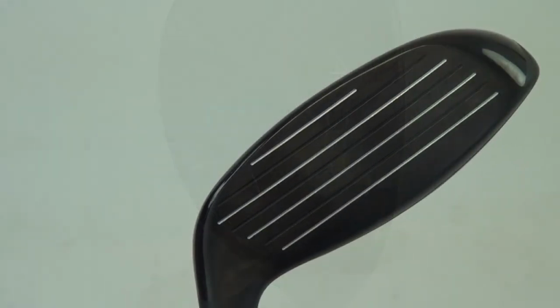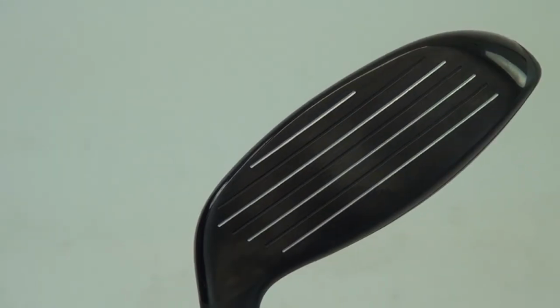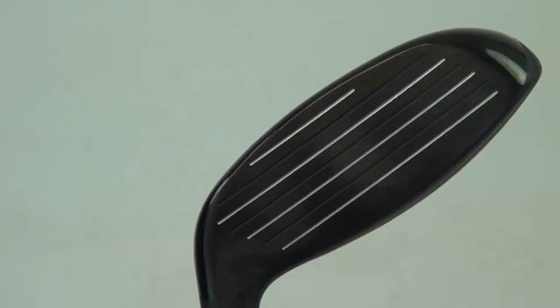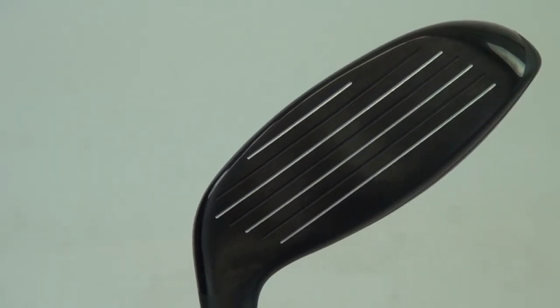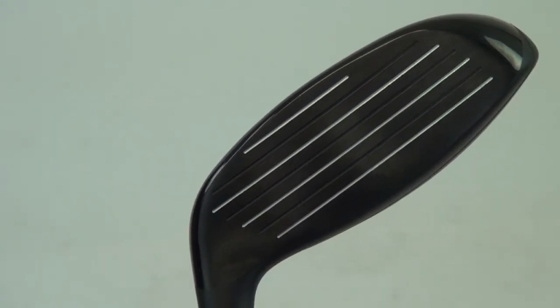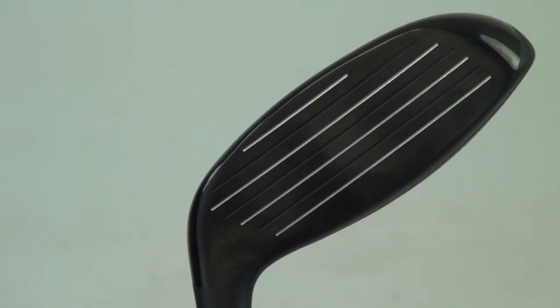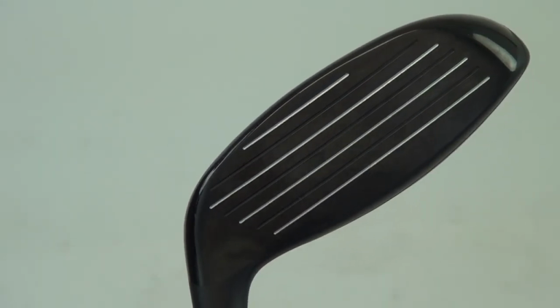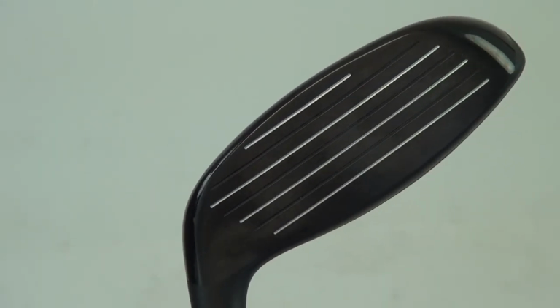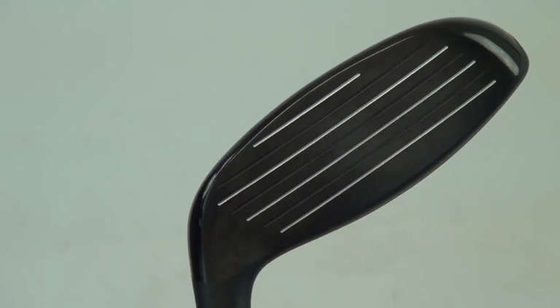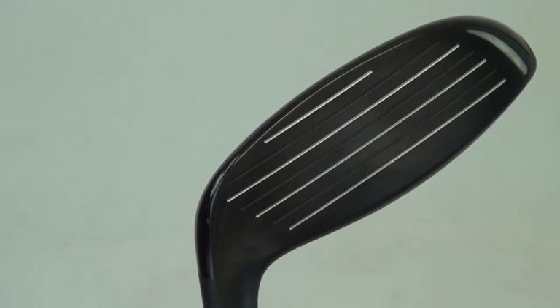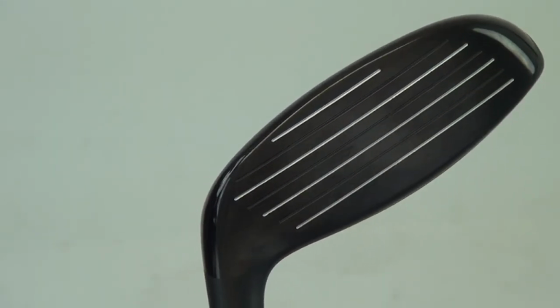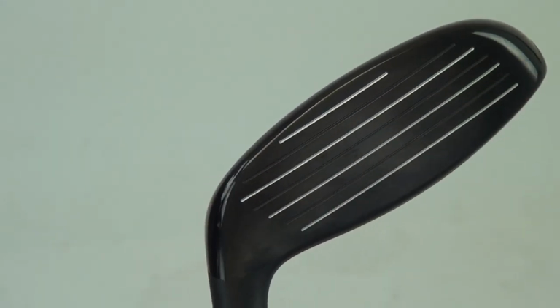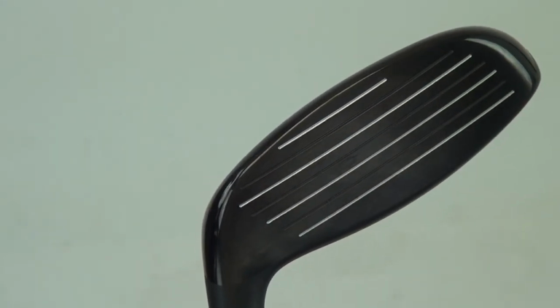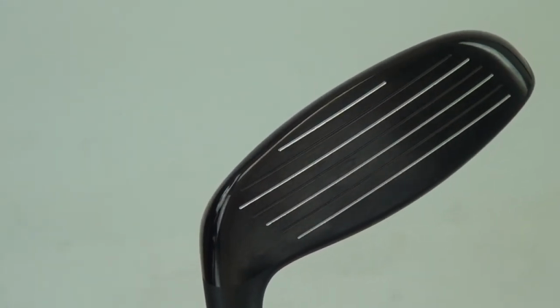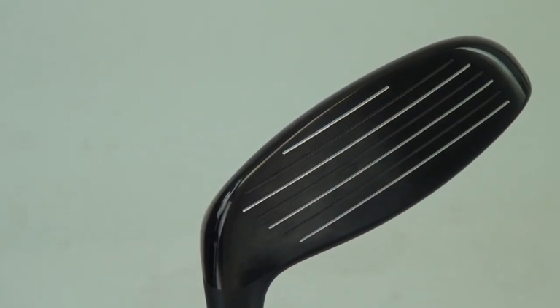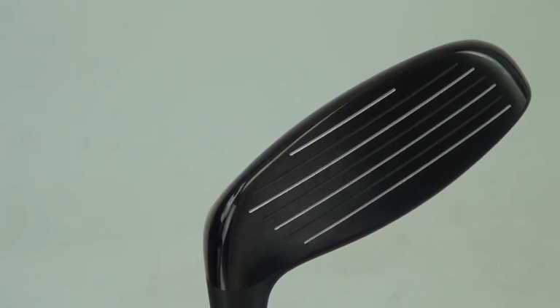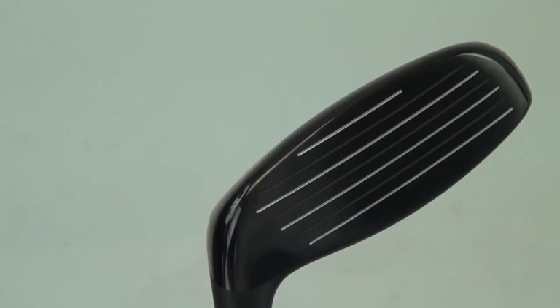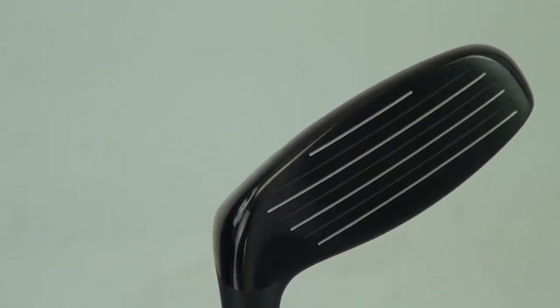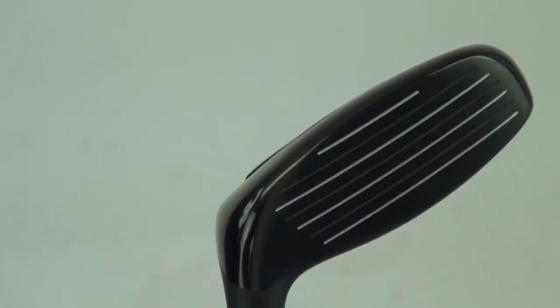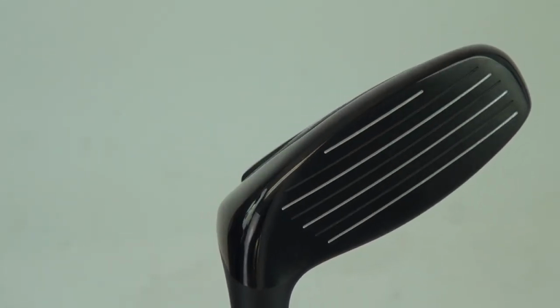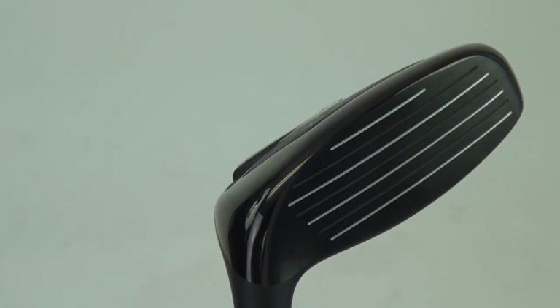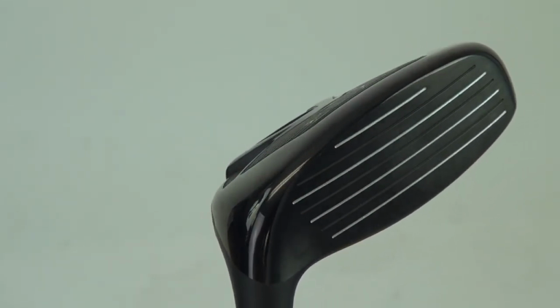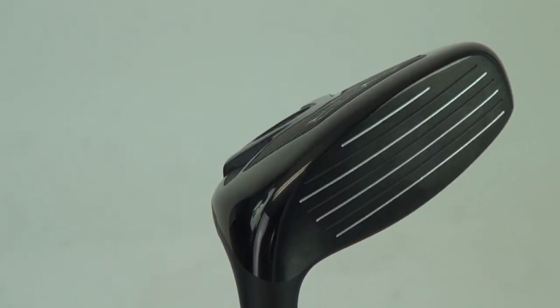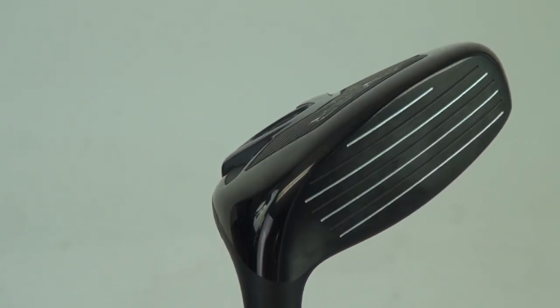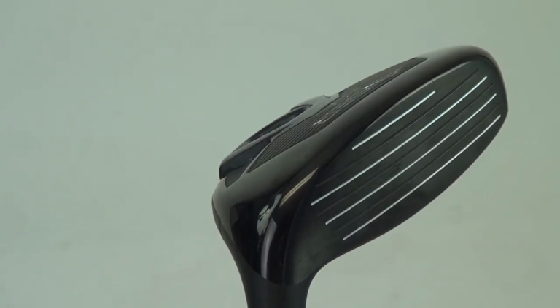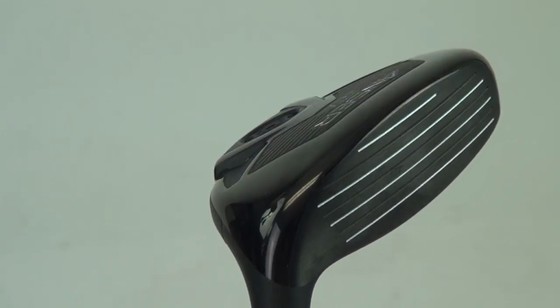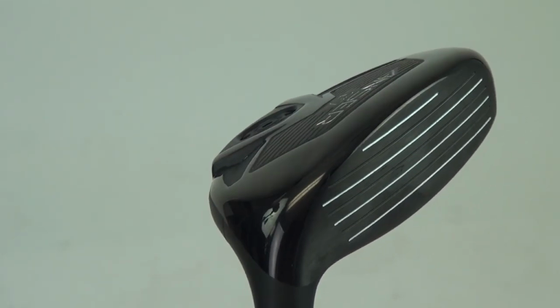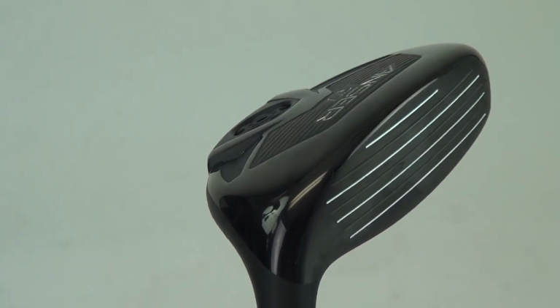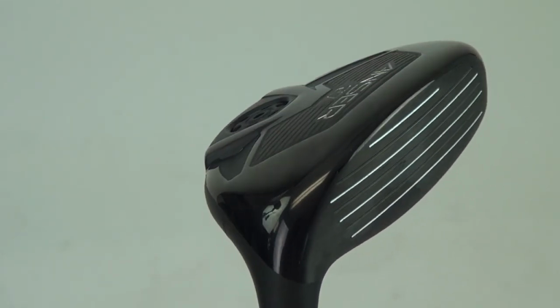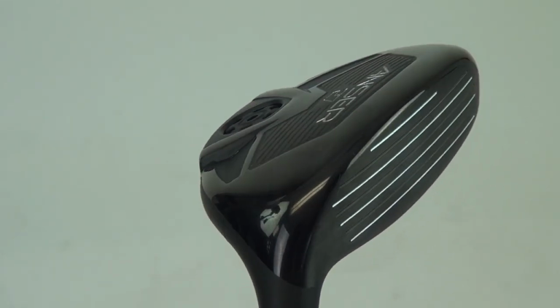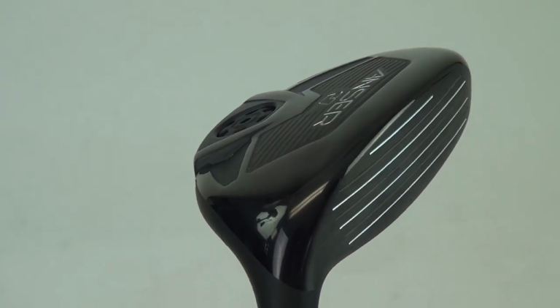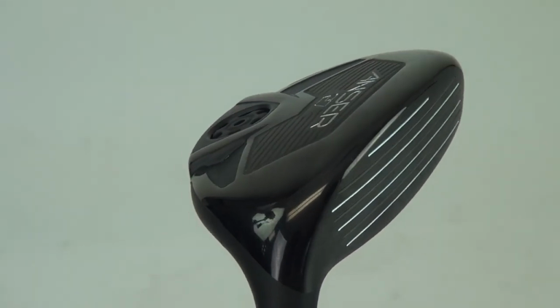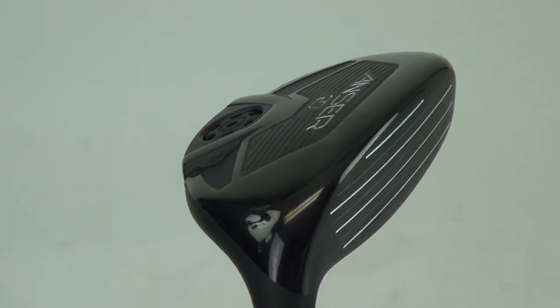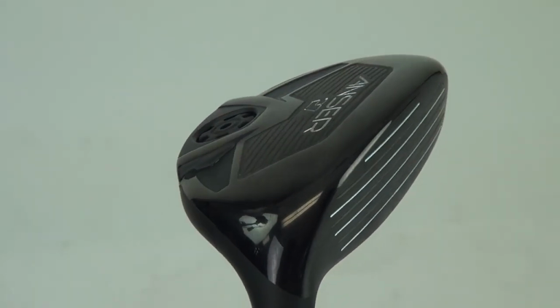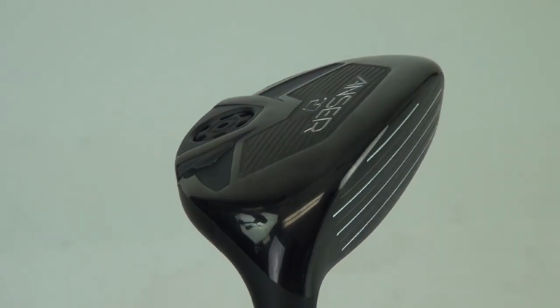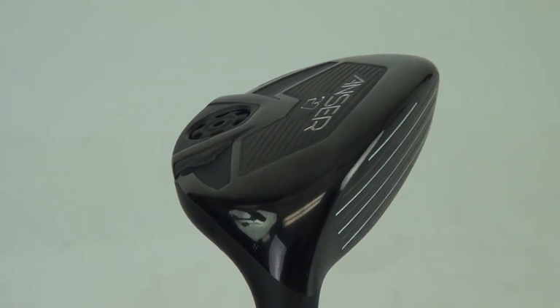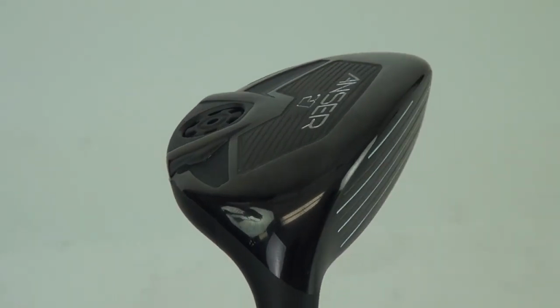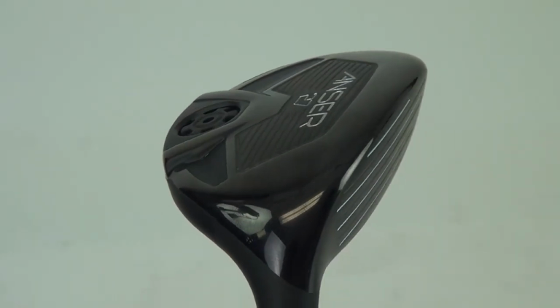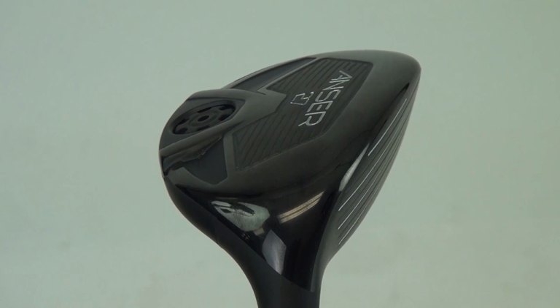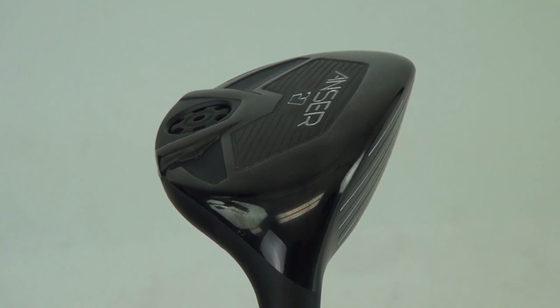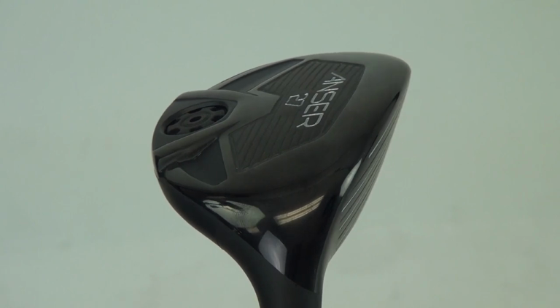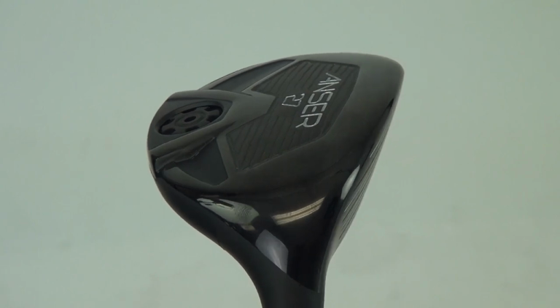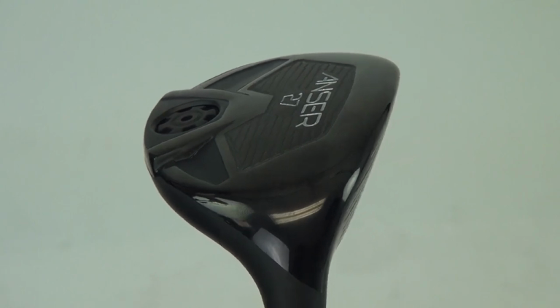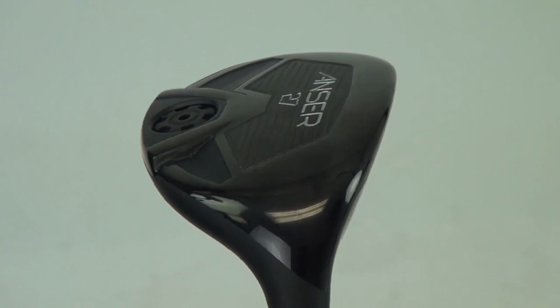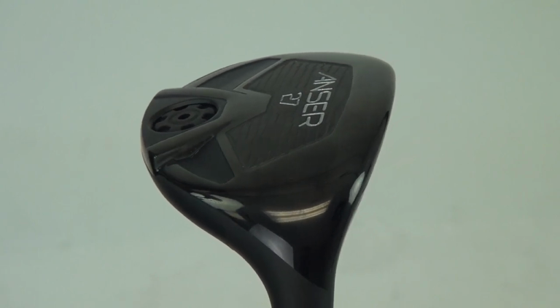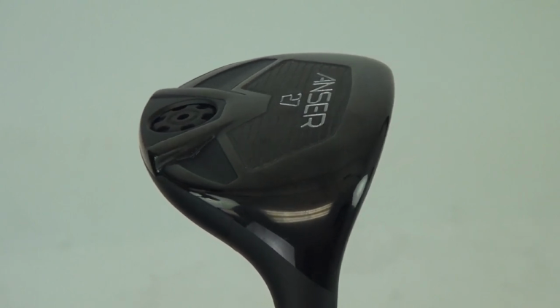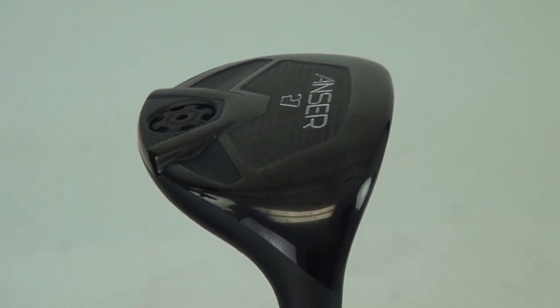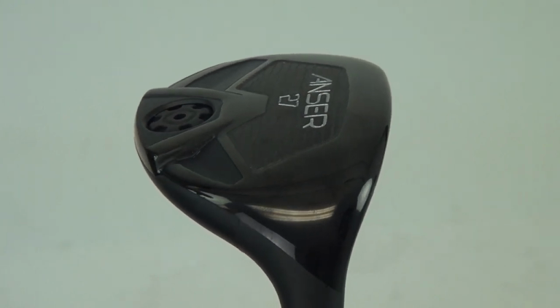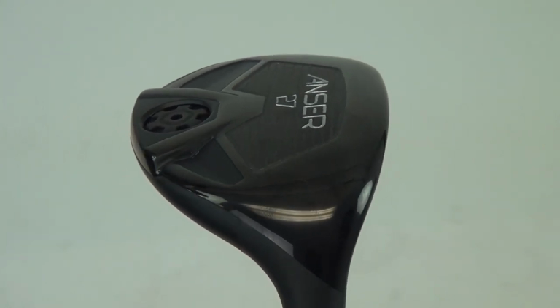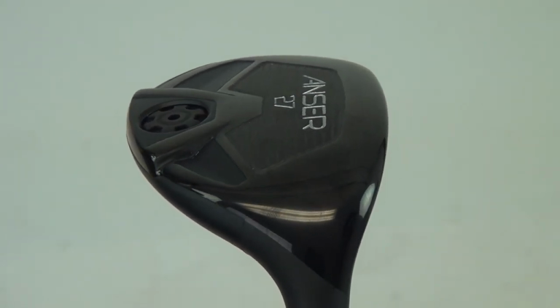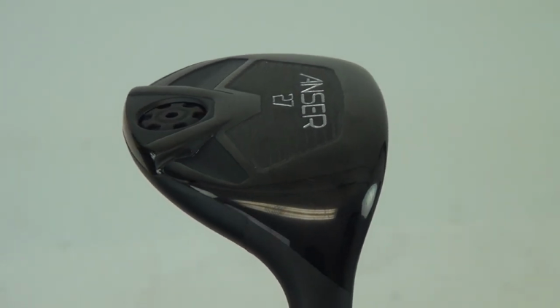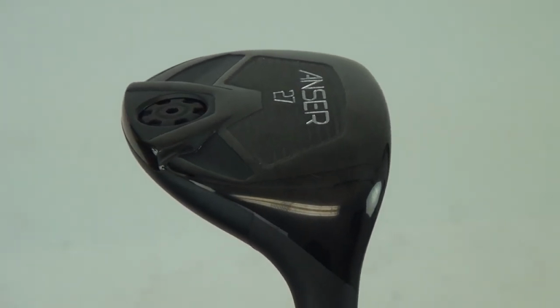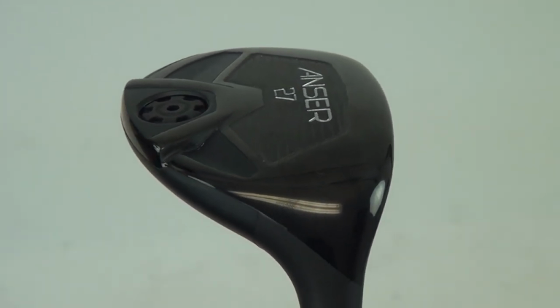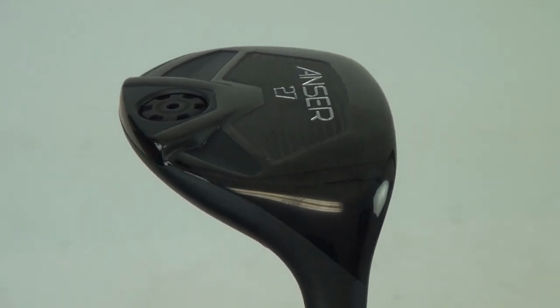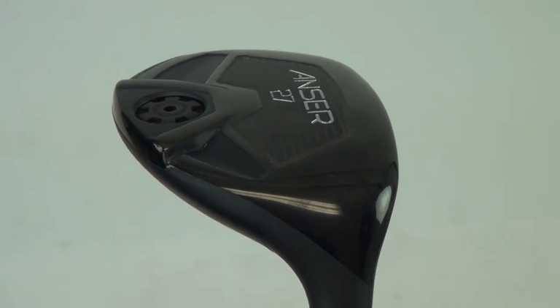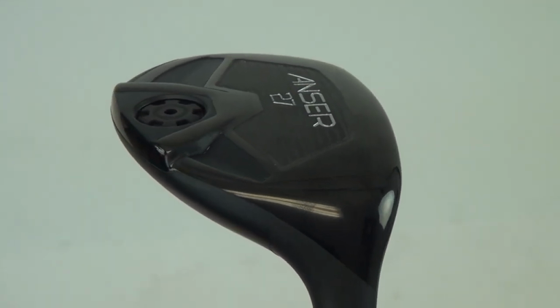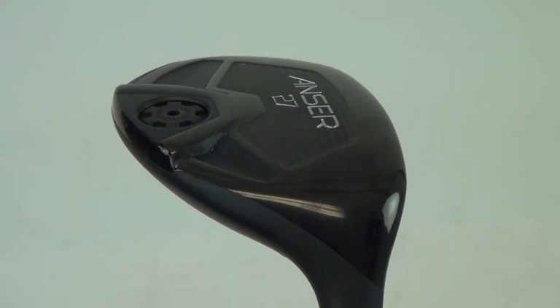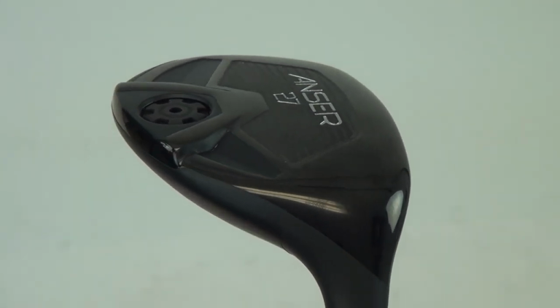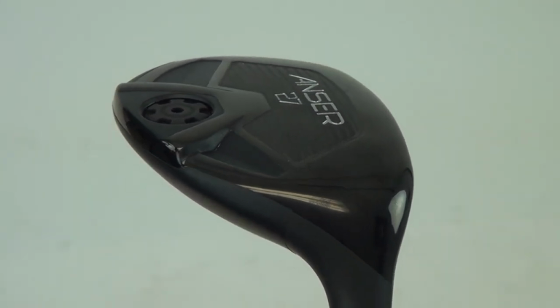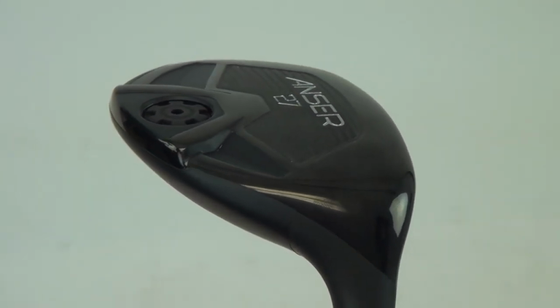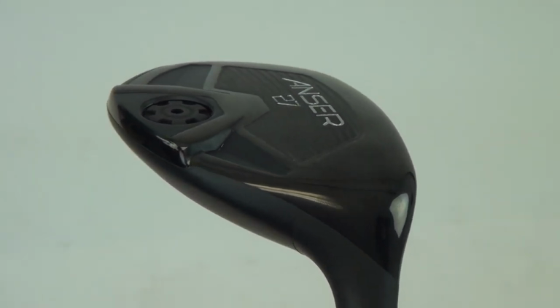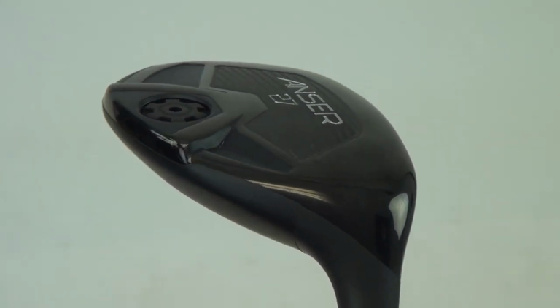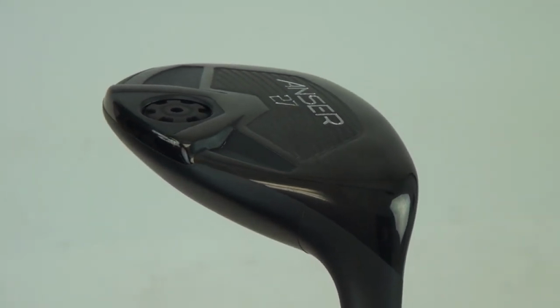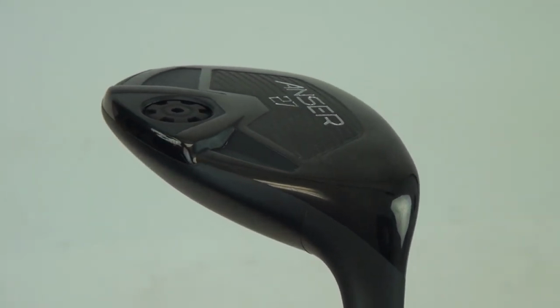It's a 17-4 stainless steel body. It's got an external weight pad to help with trajectory and ball launch.